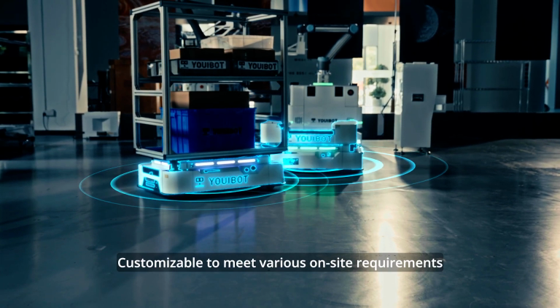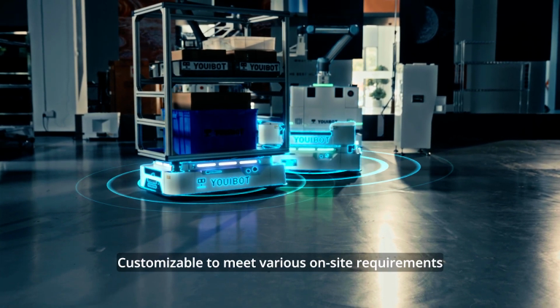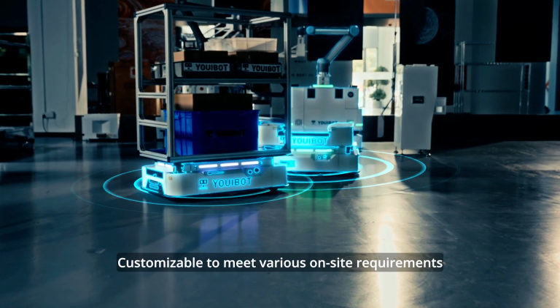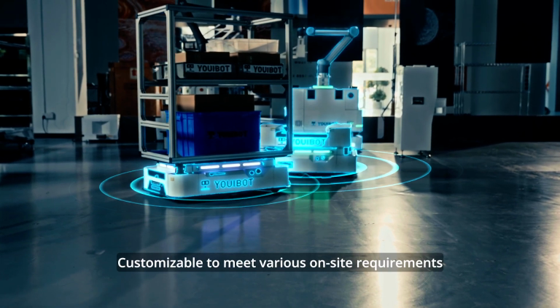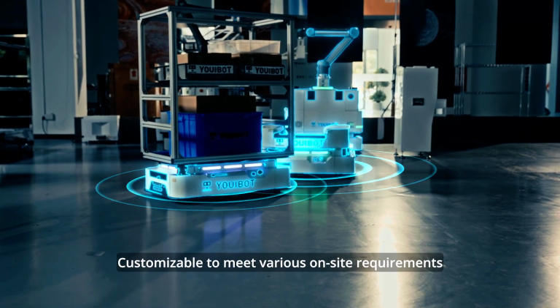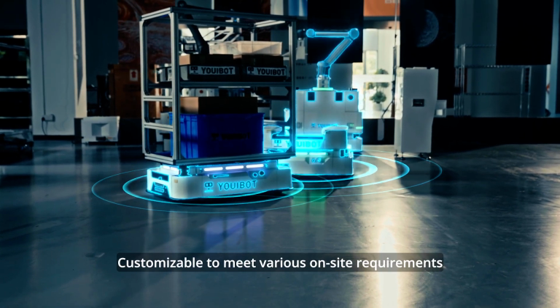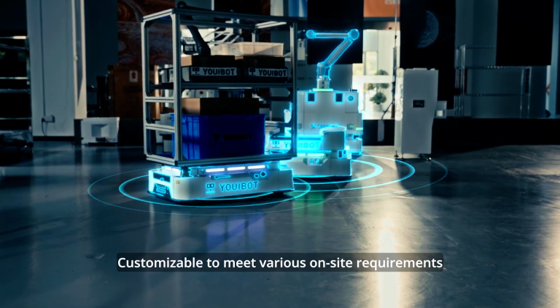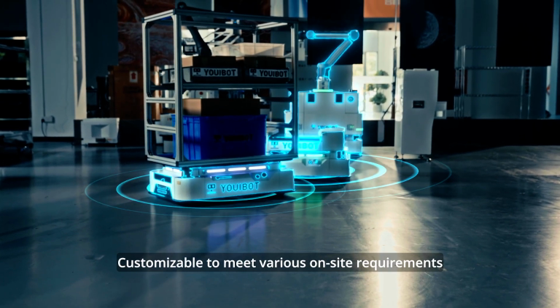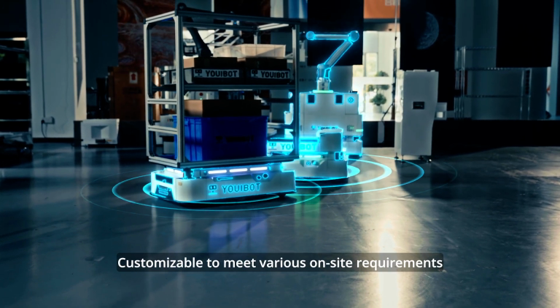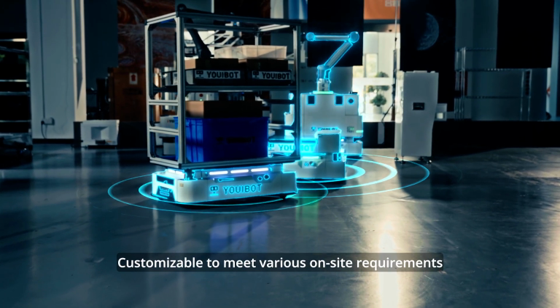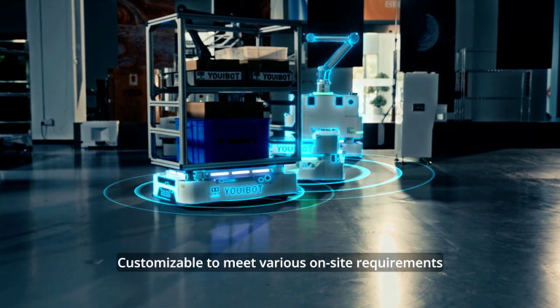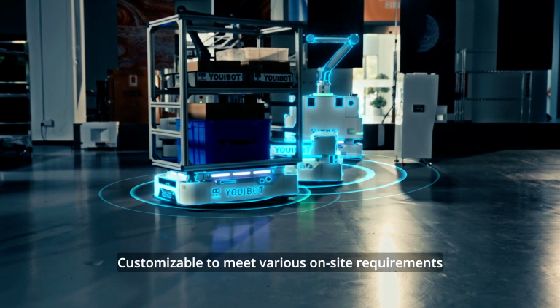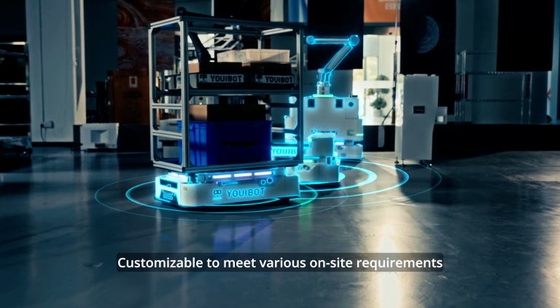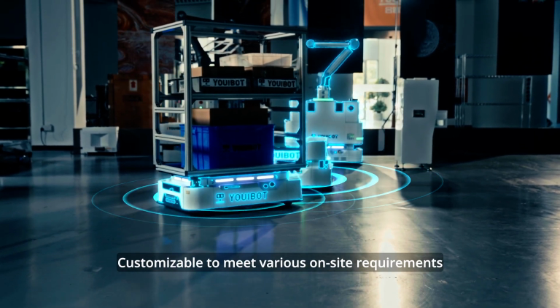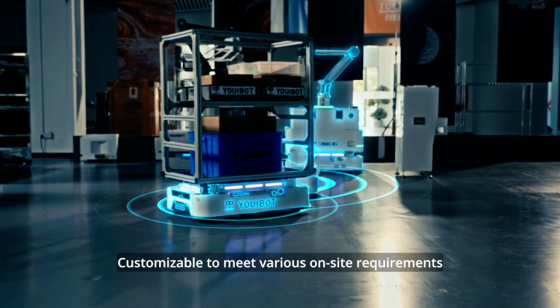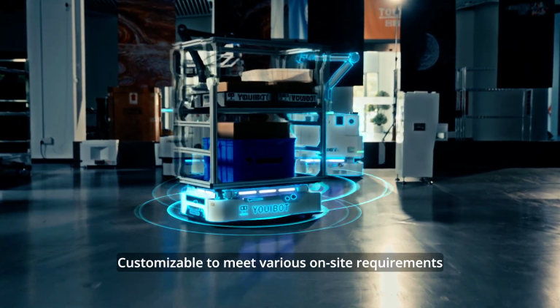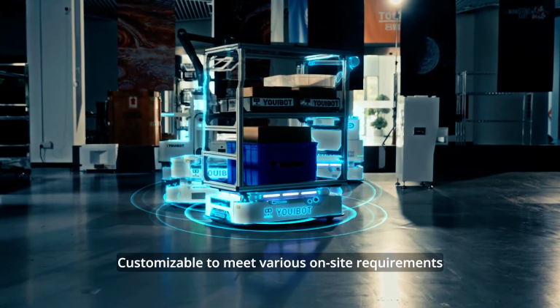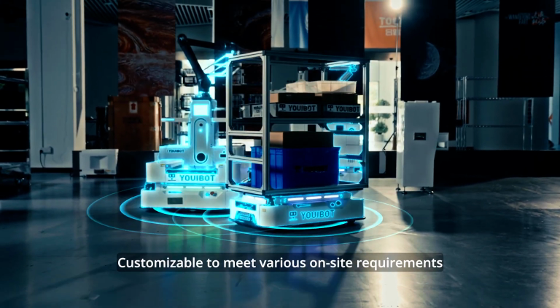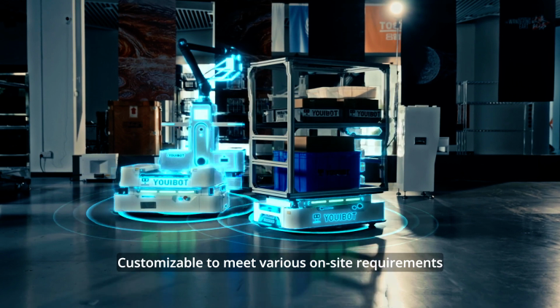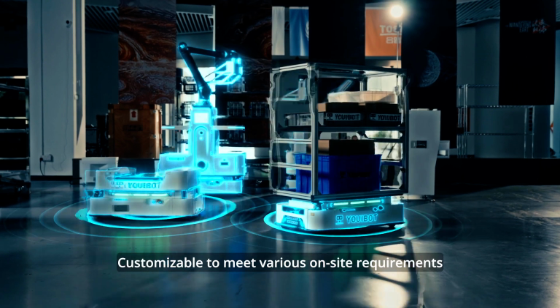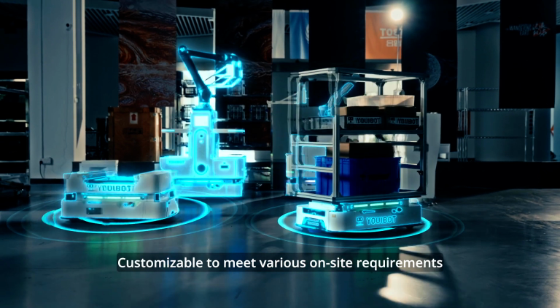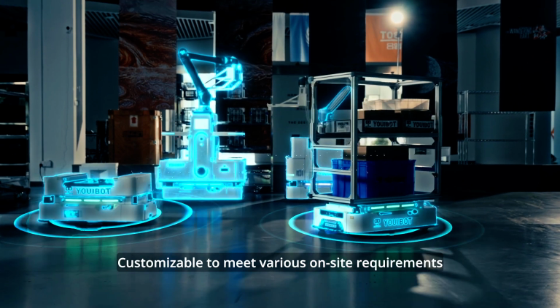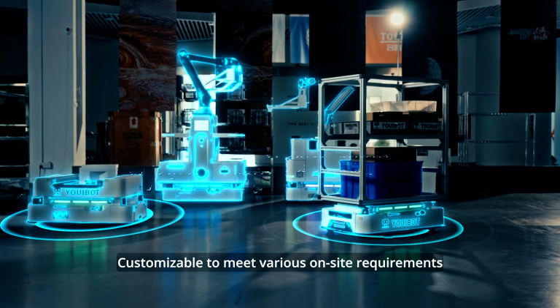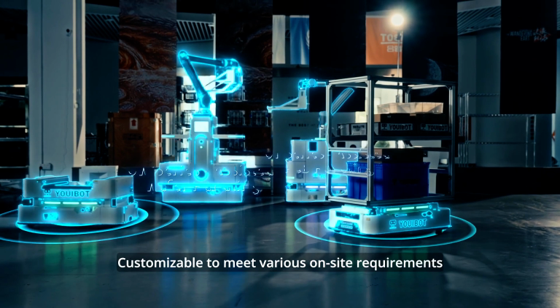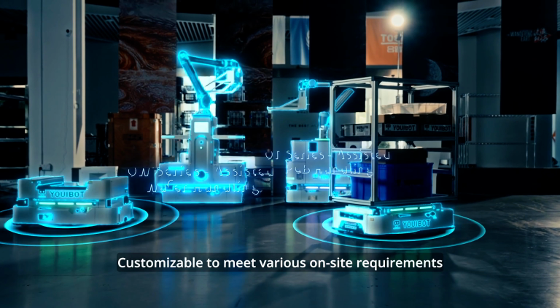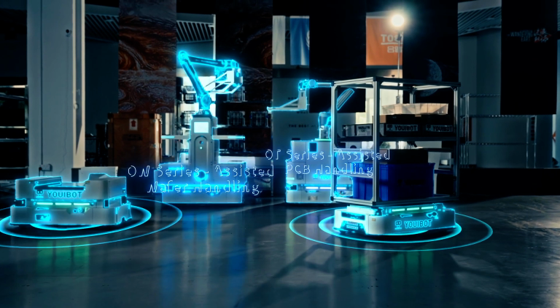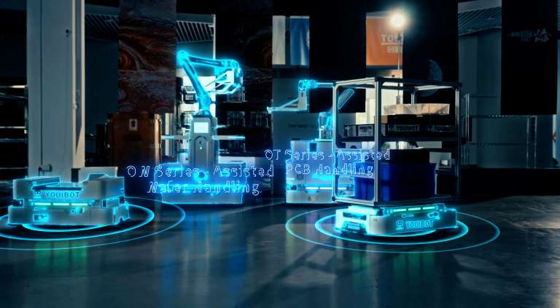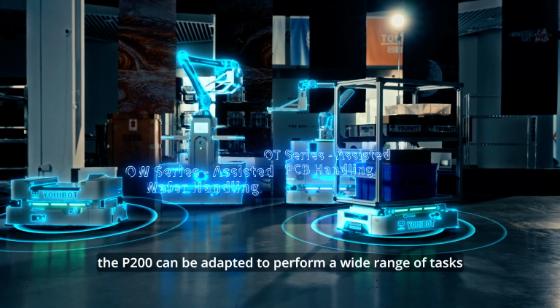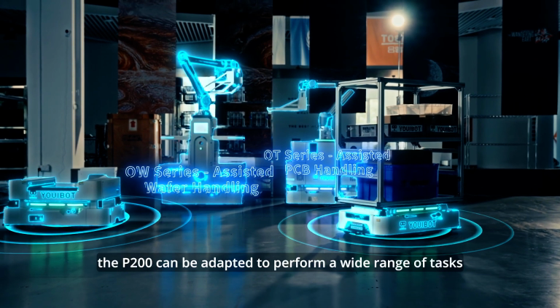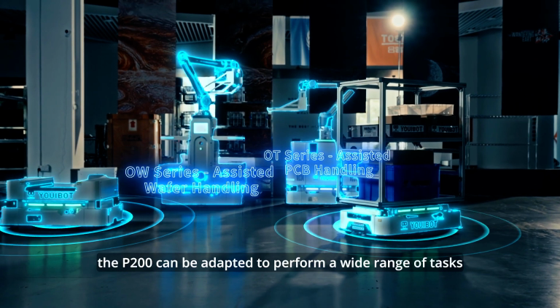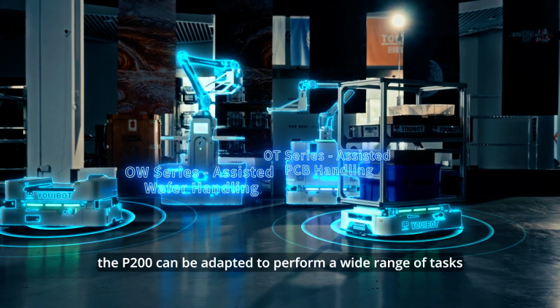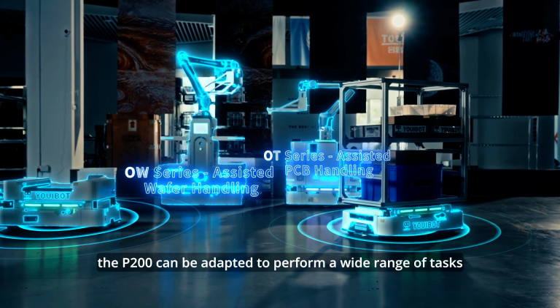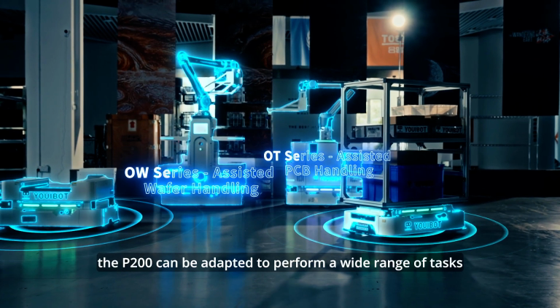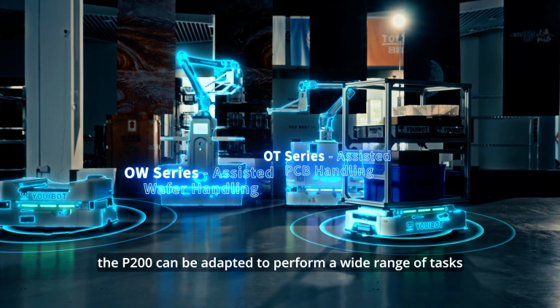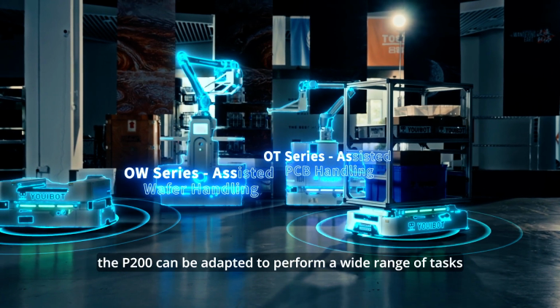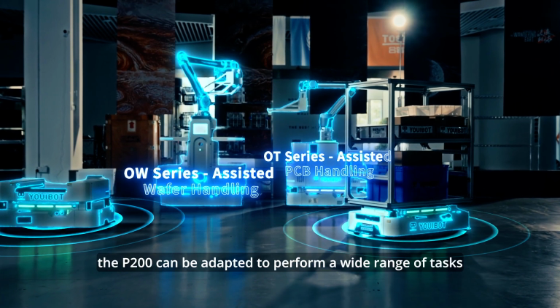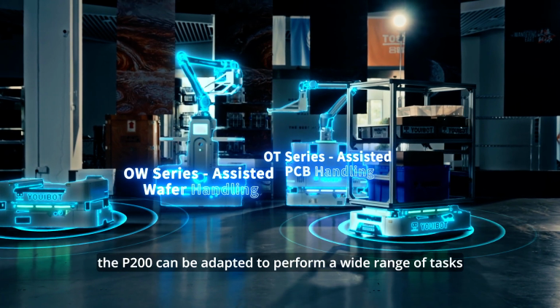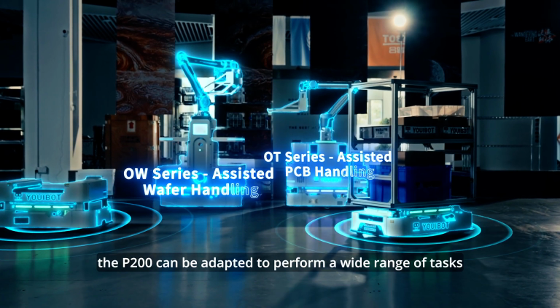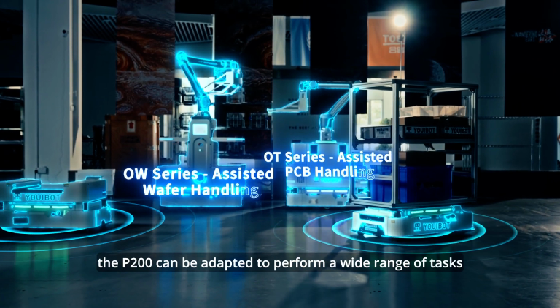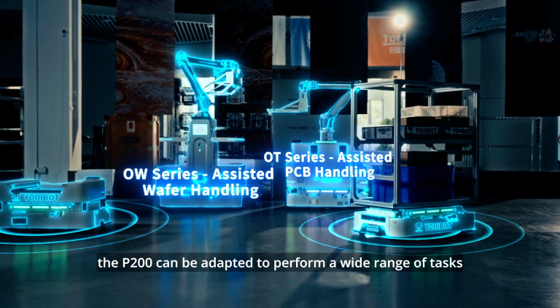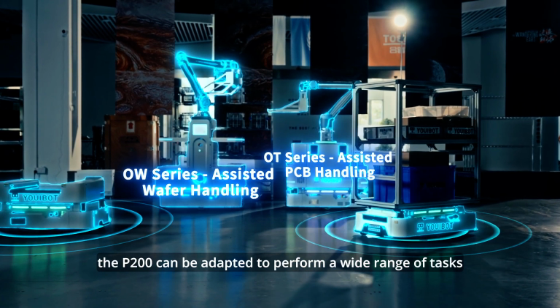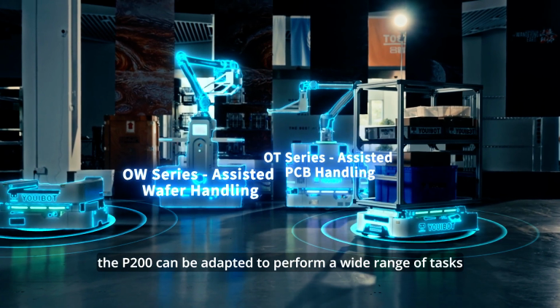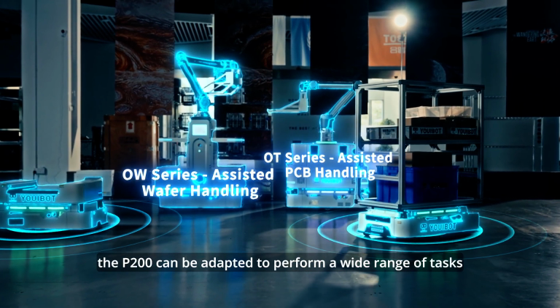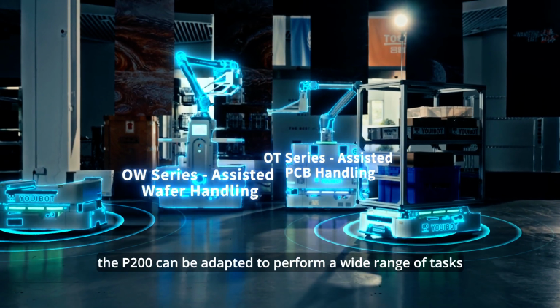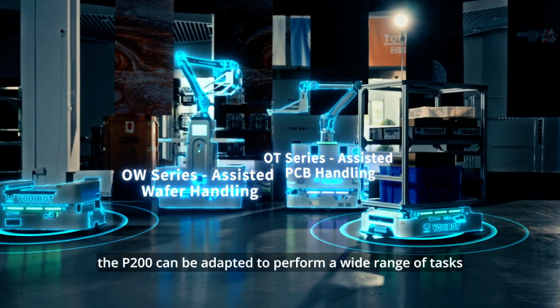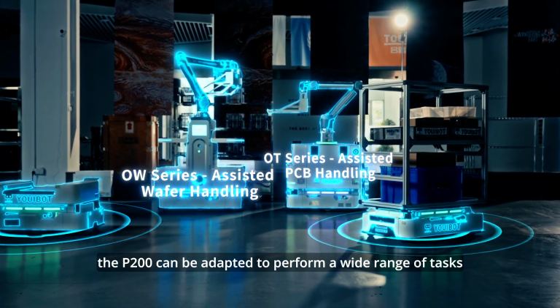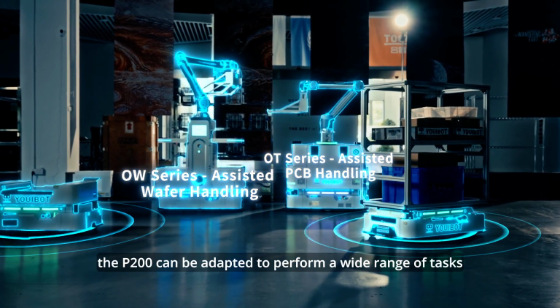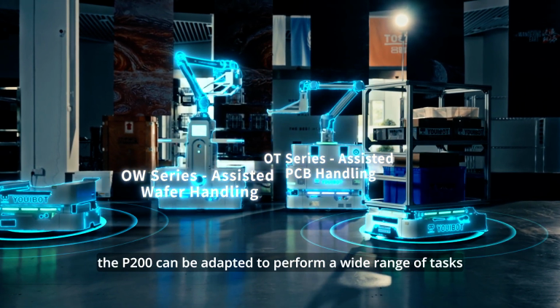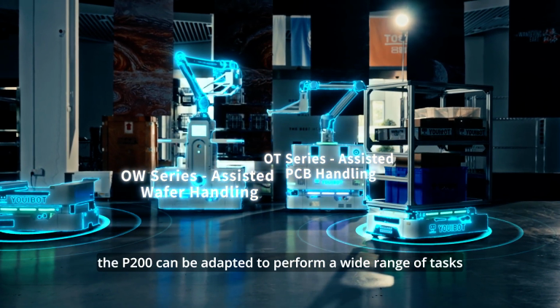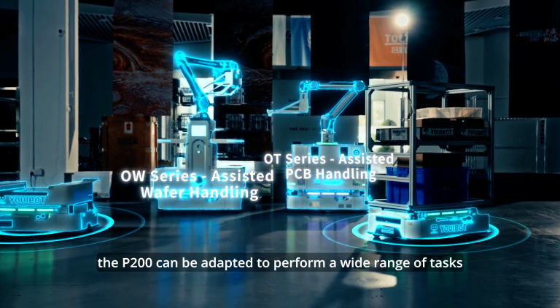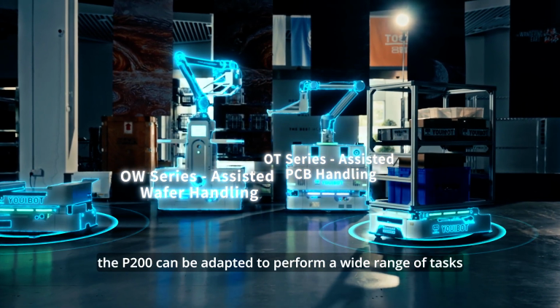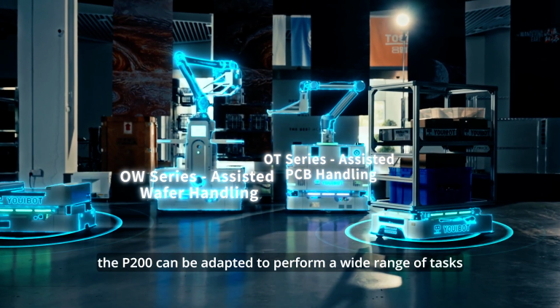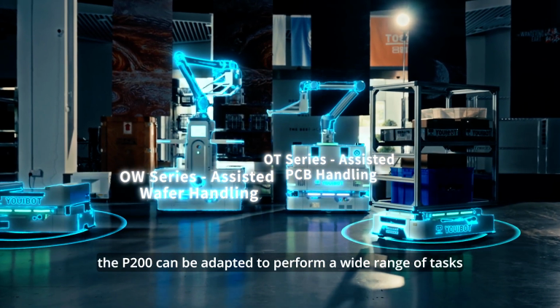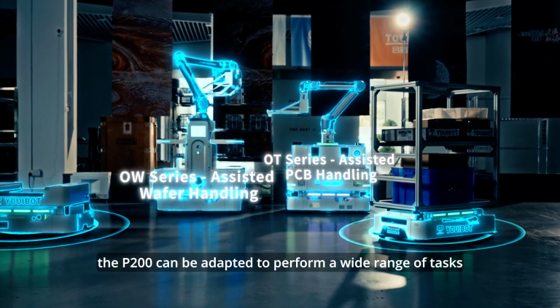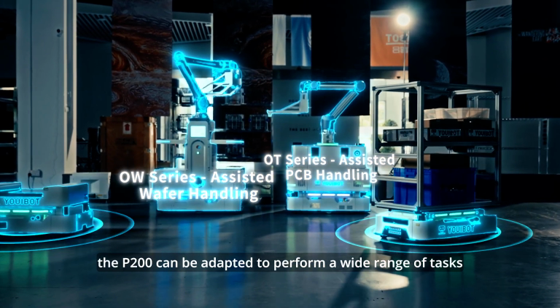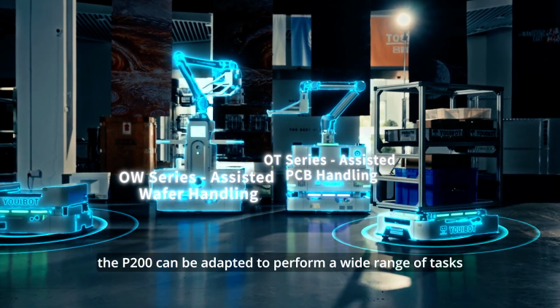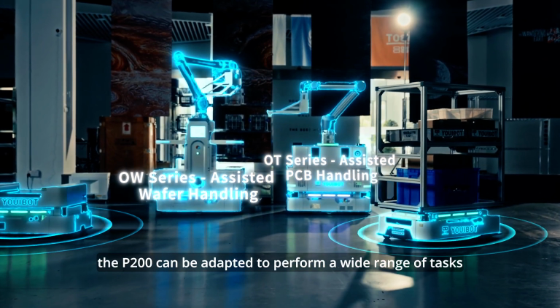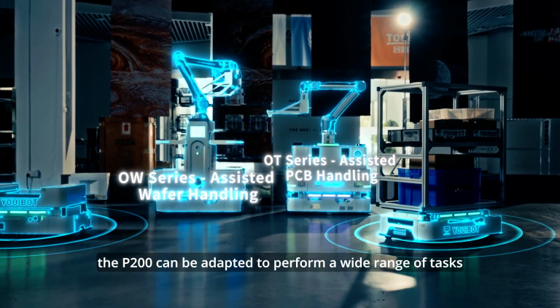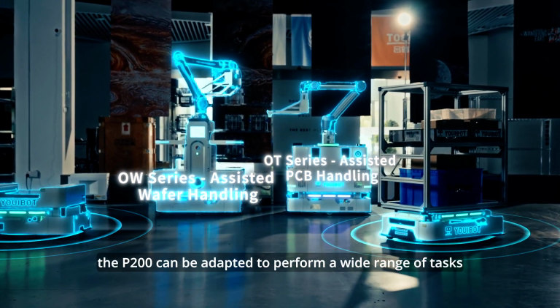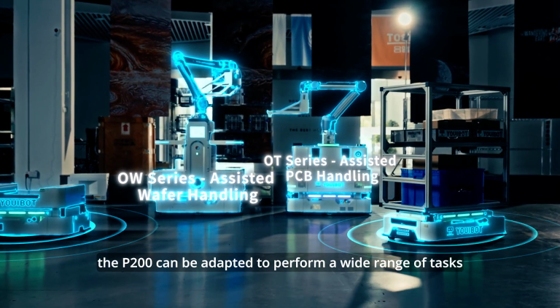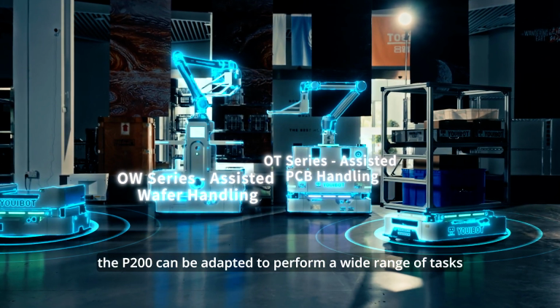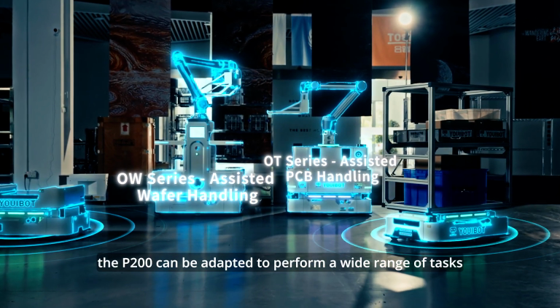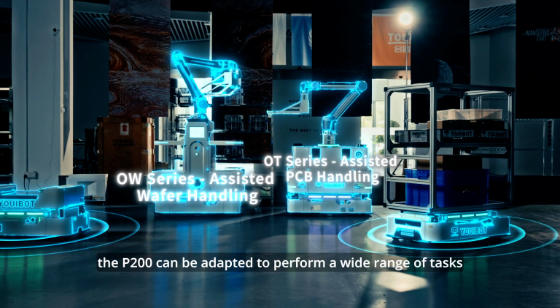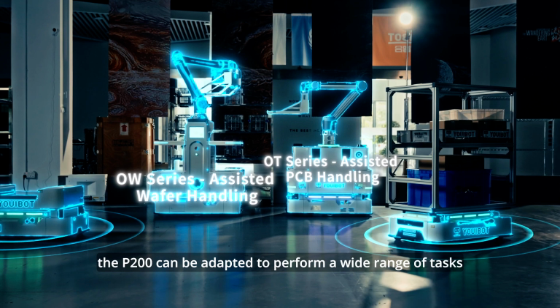Customizable to meet various on-site requirements, the P200 can be adapted to perform a wide range of tasks. Let's work together for a more automated world.